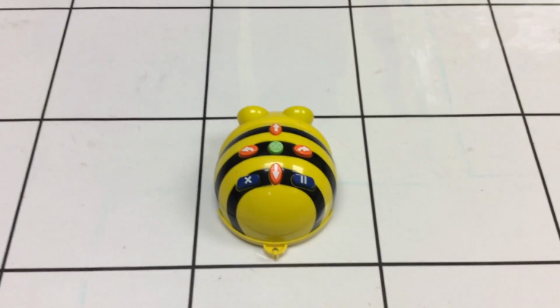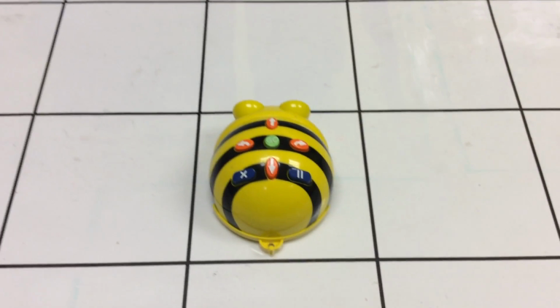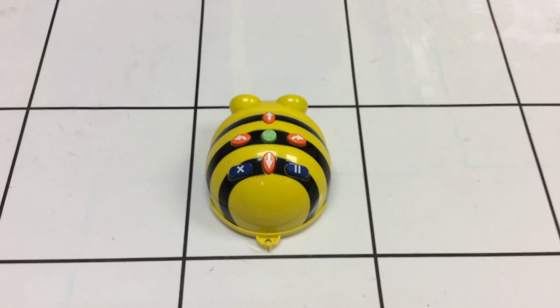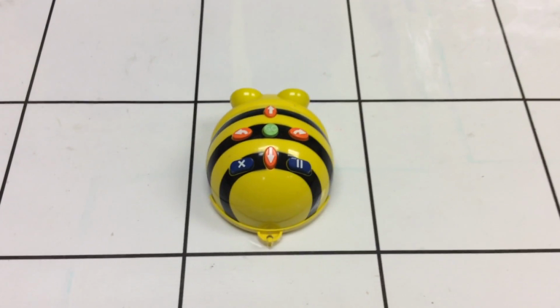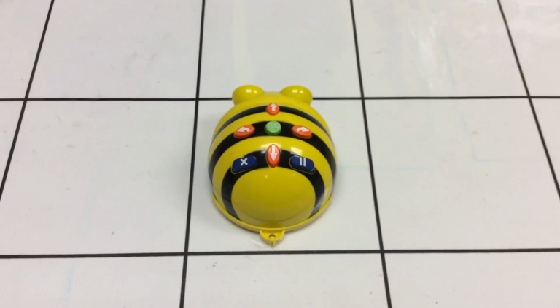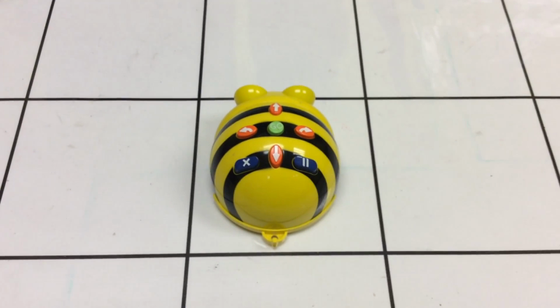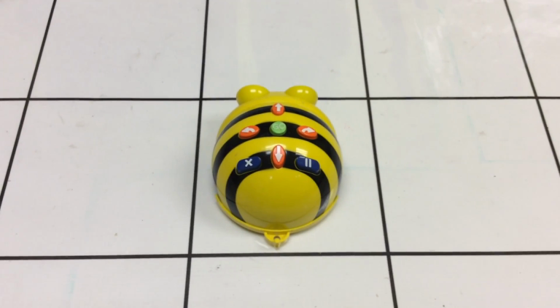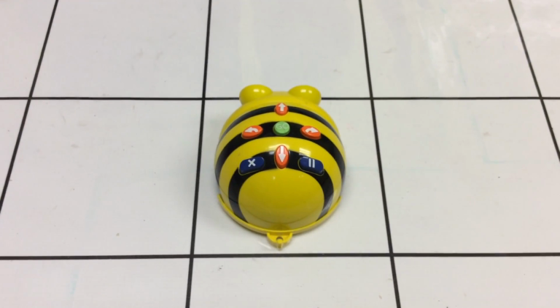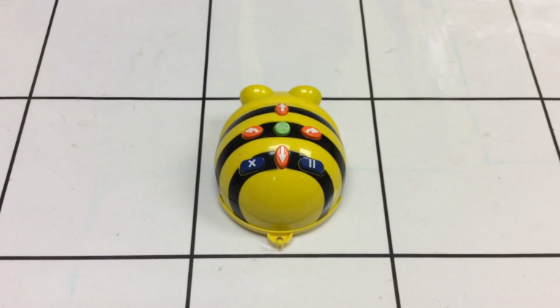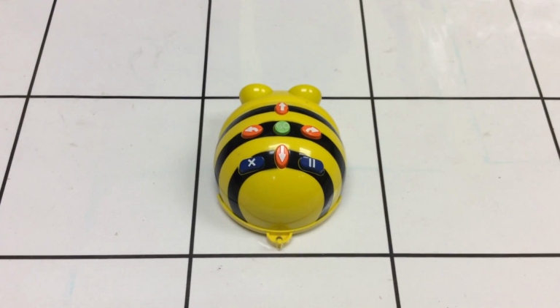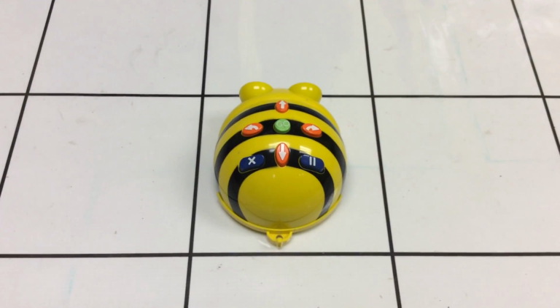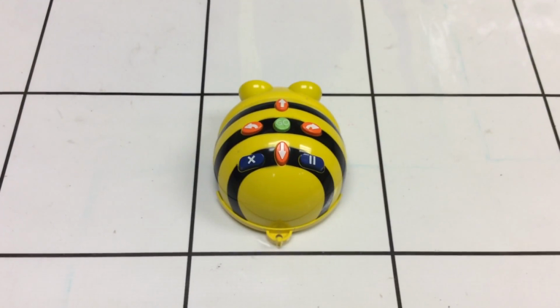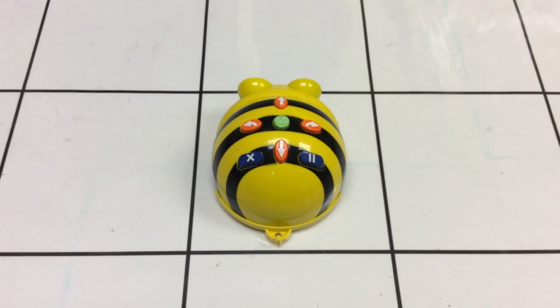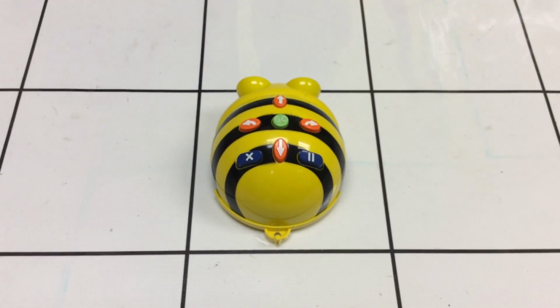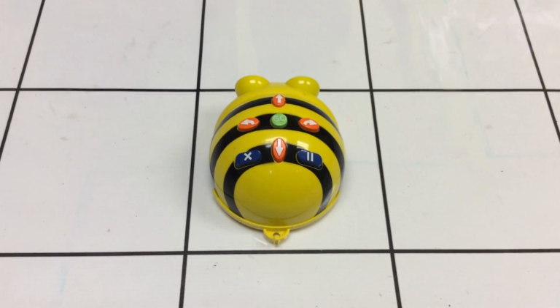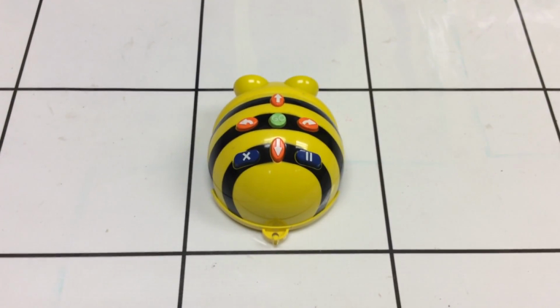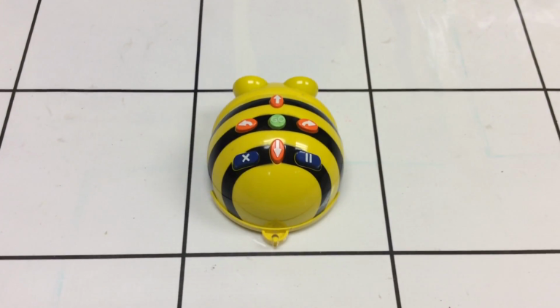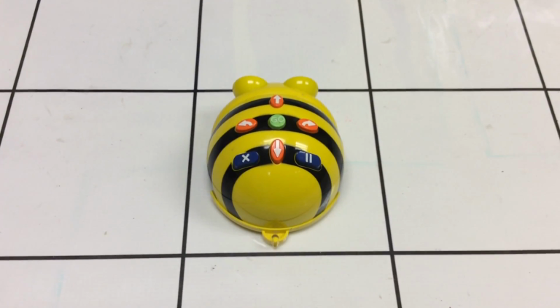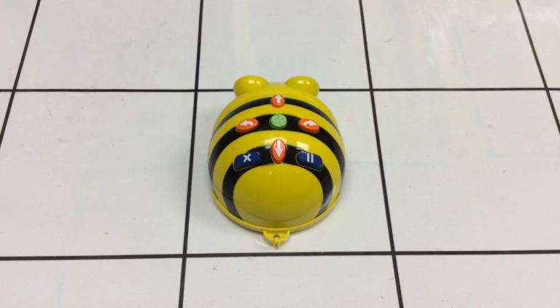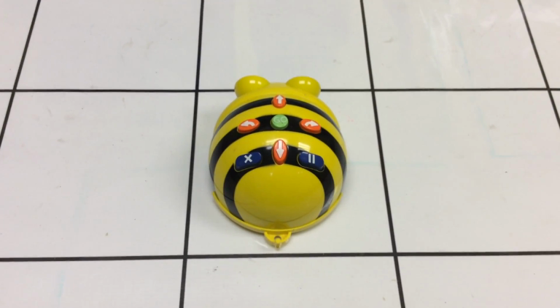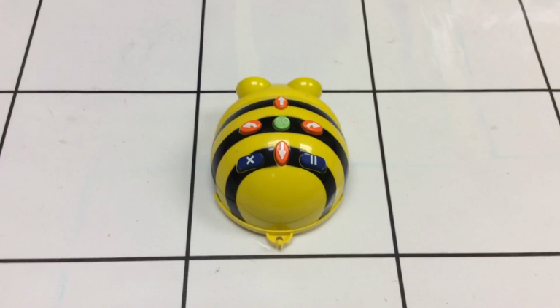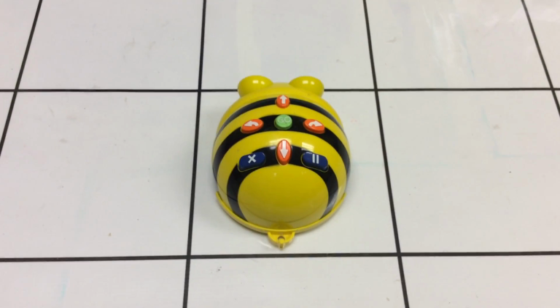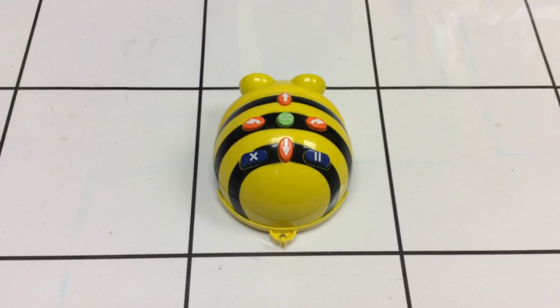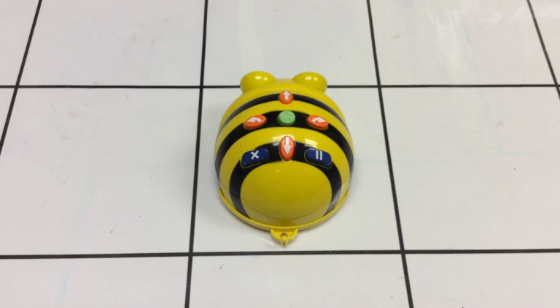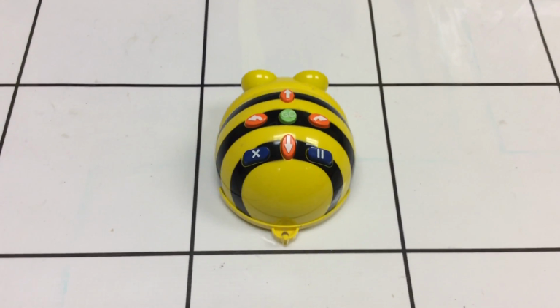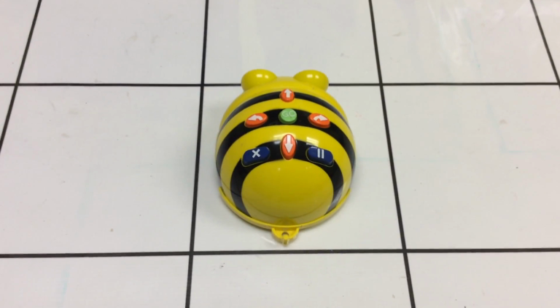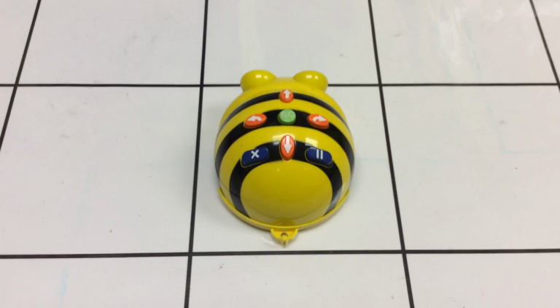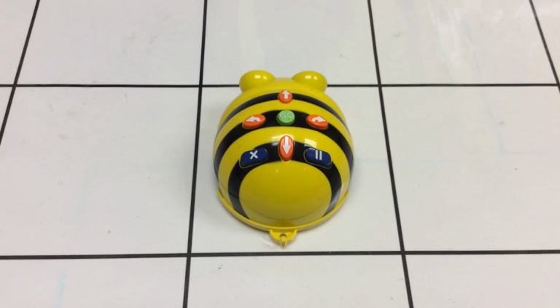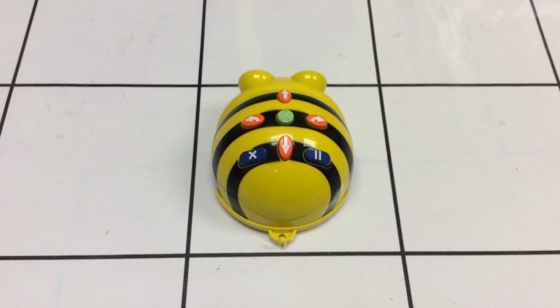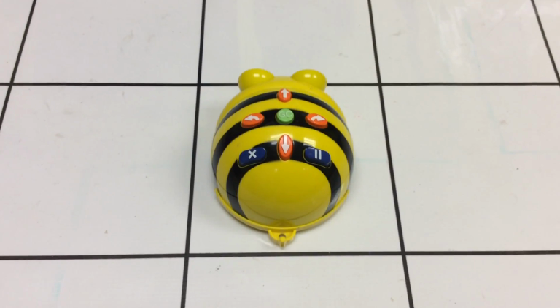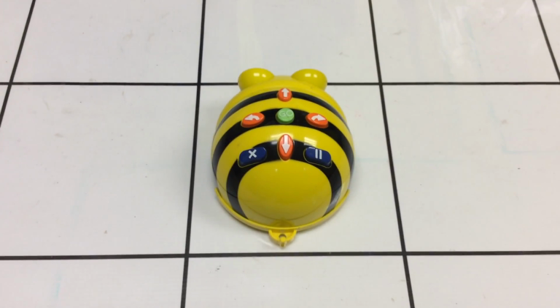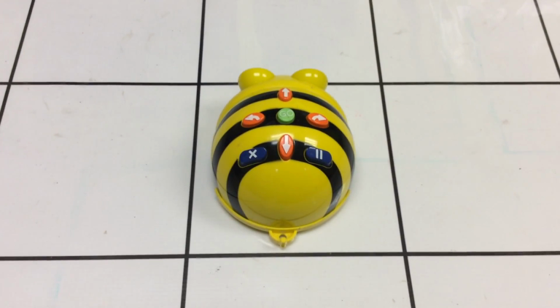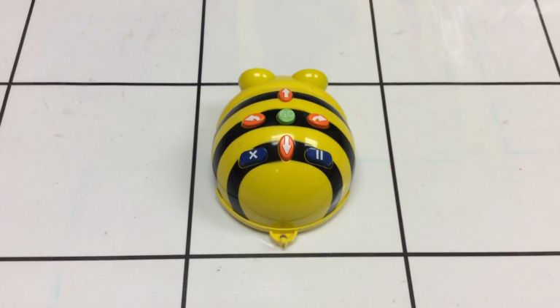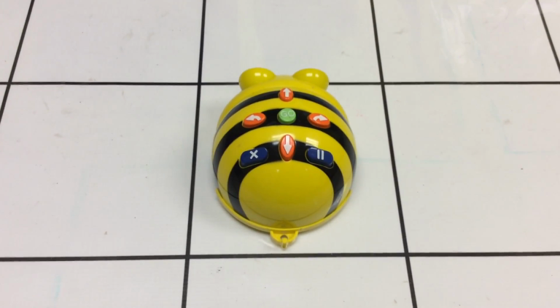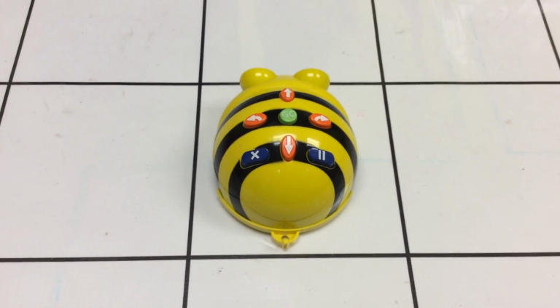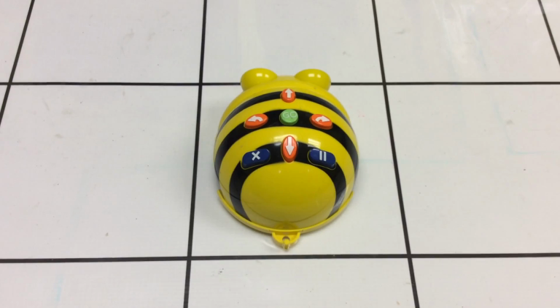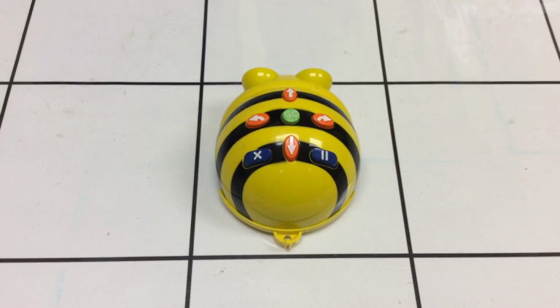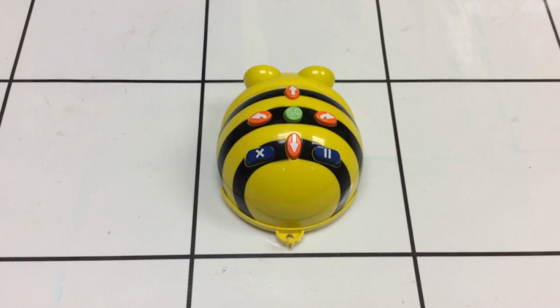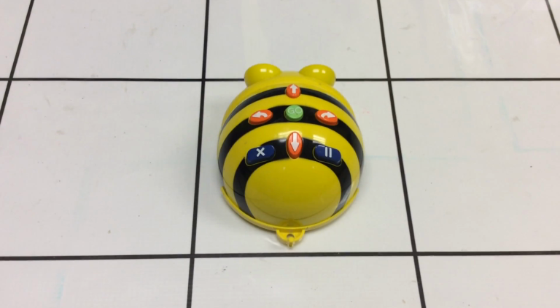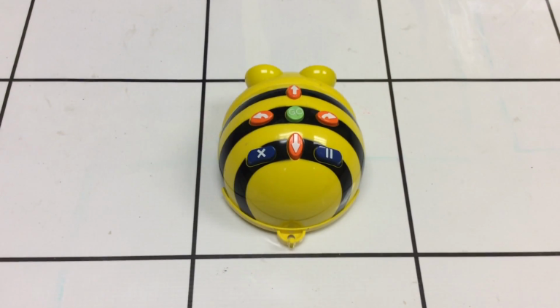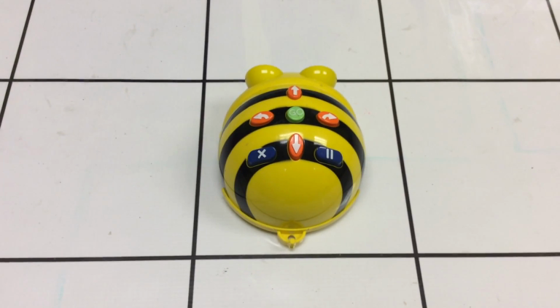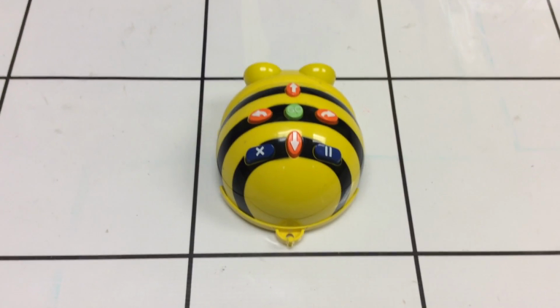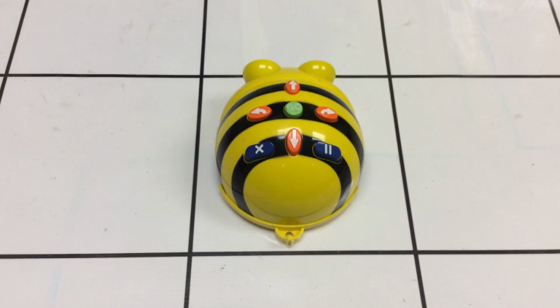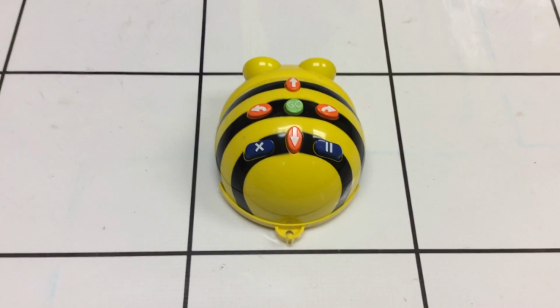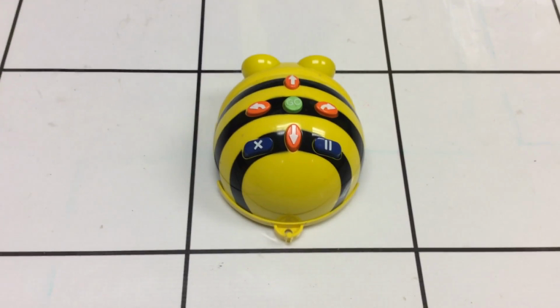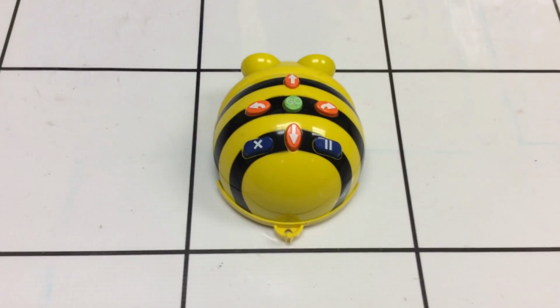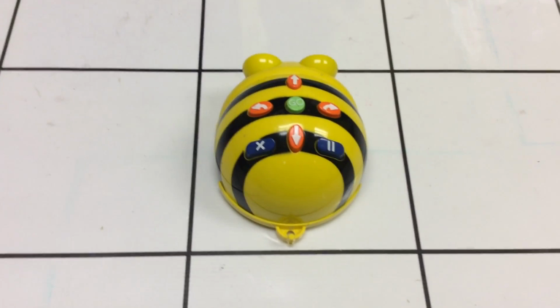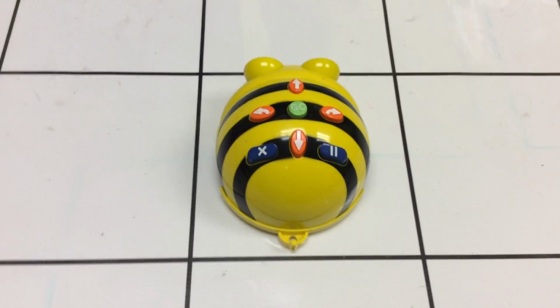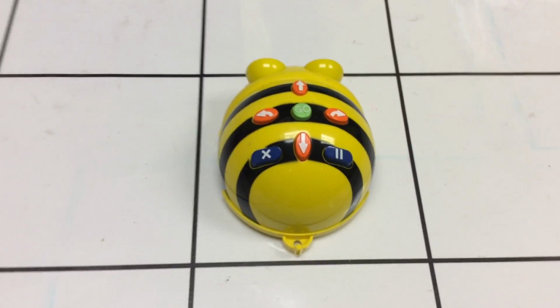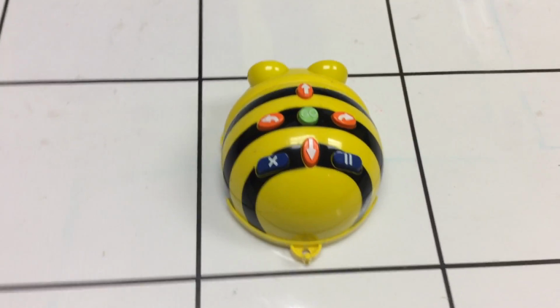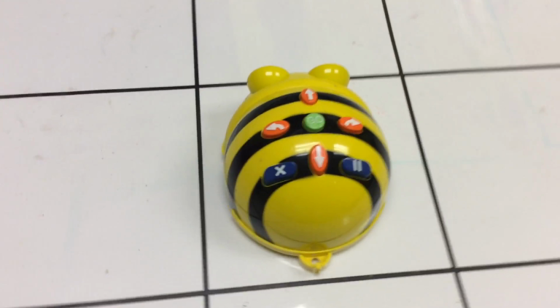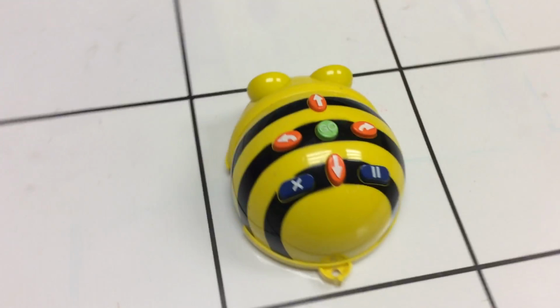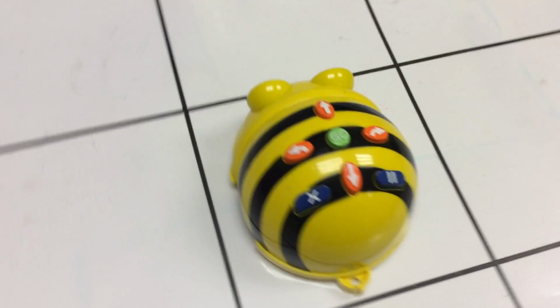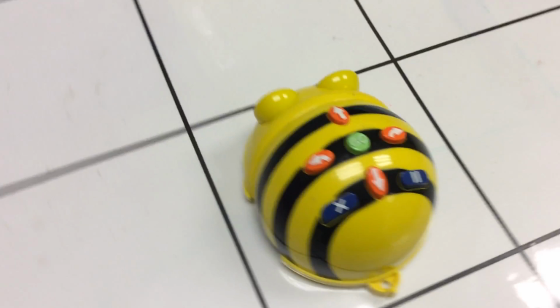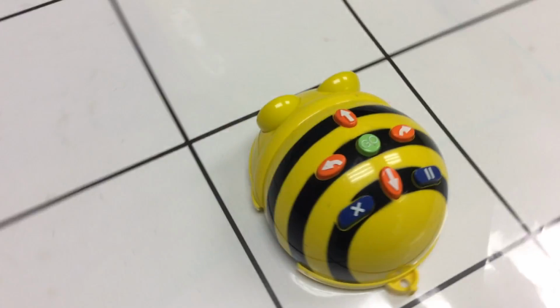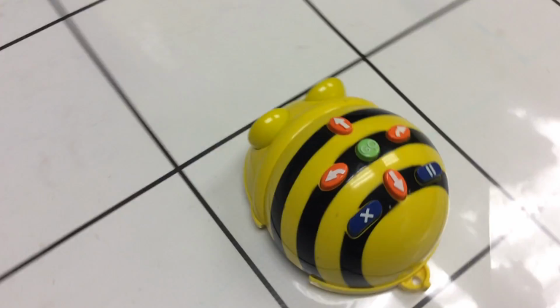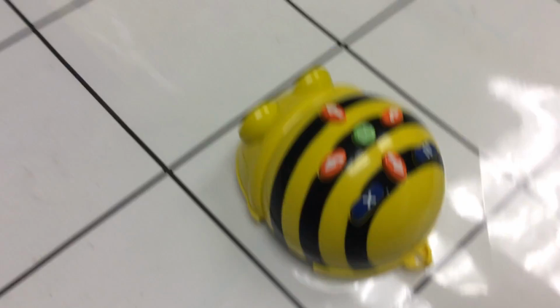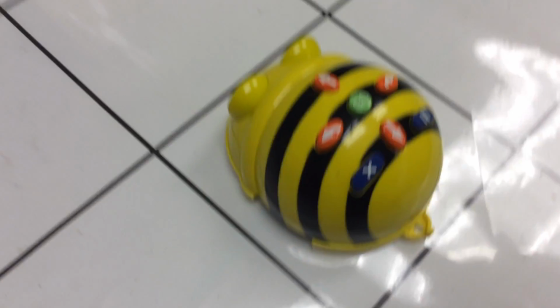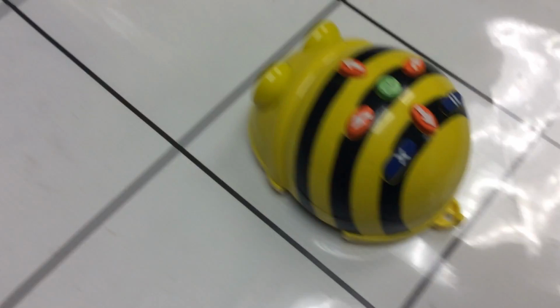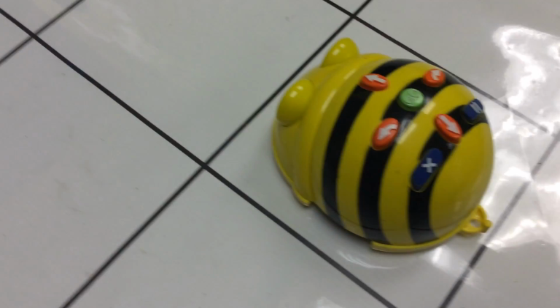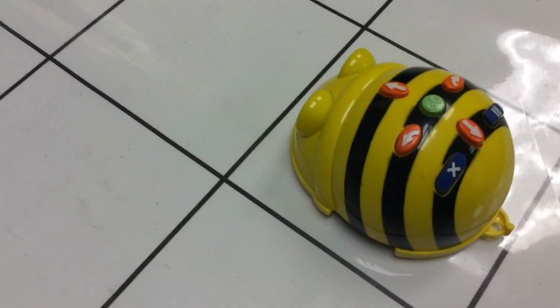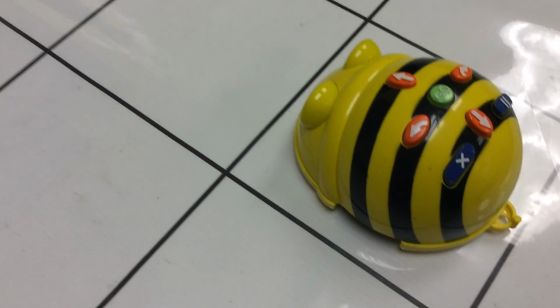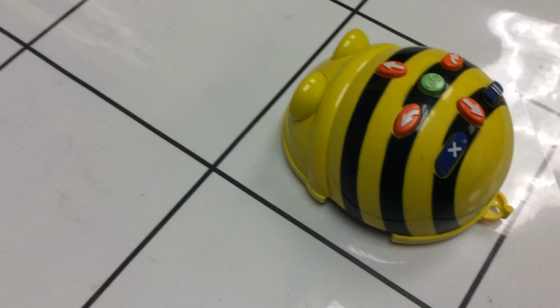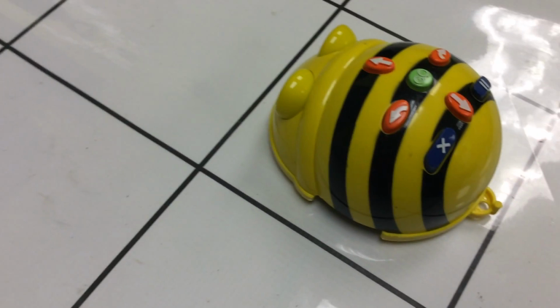Hello again. Welcome back to the Emerging Tech Lab. Do you remember this robot? This robot is our BeBot robot.